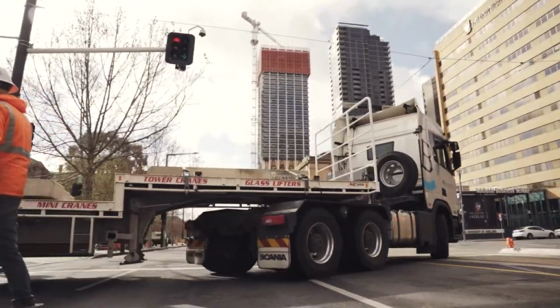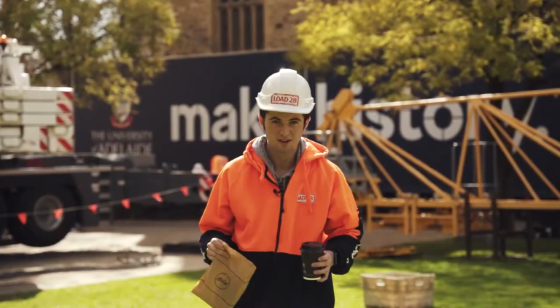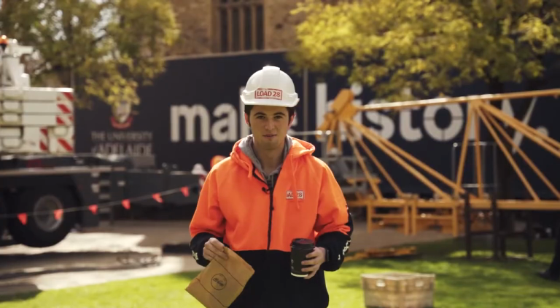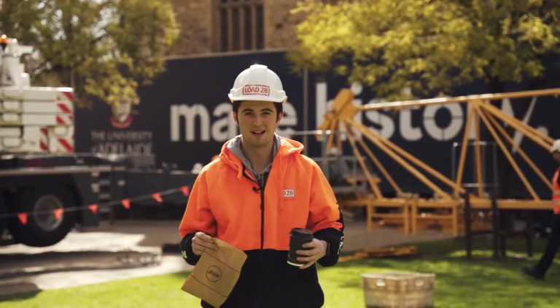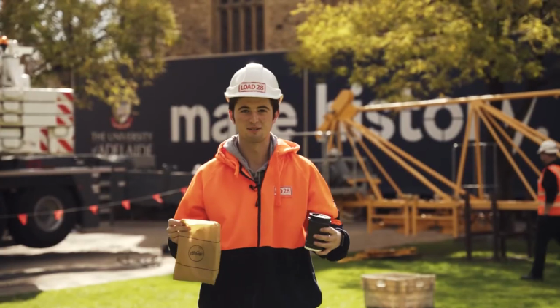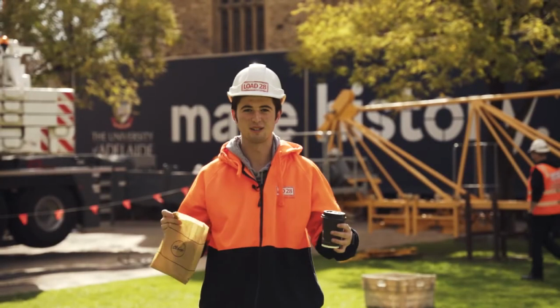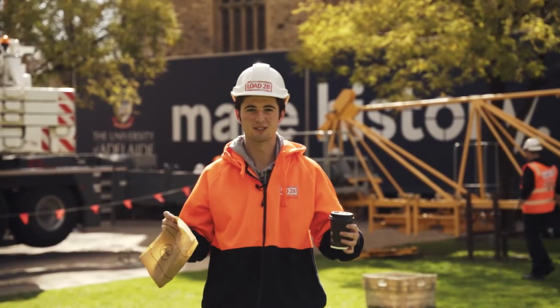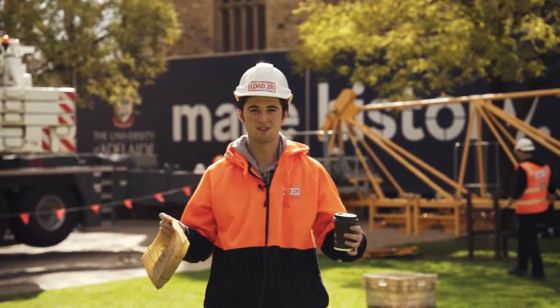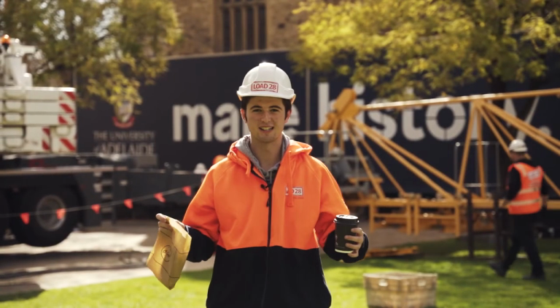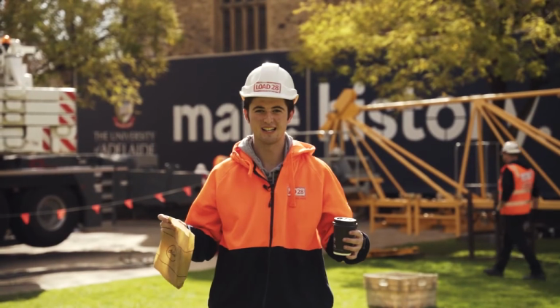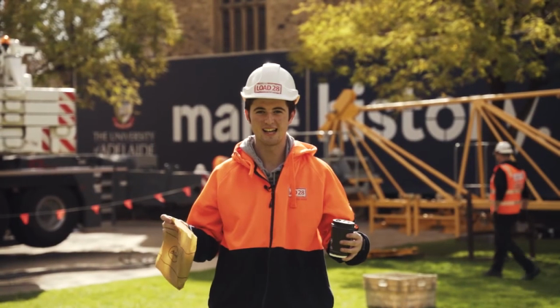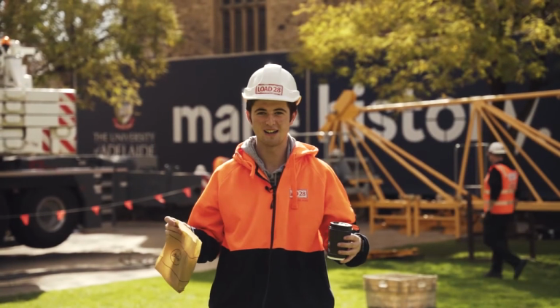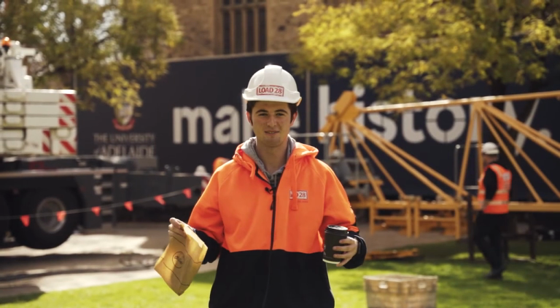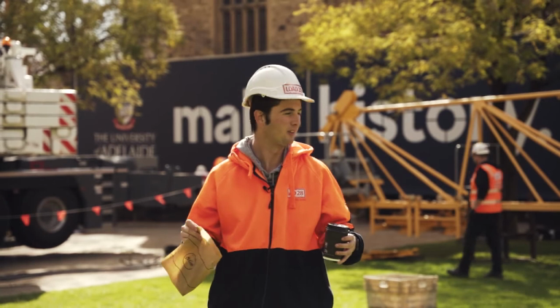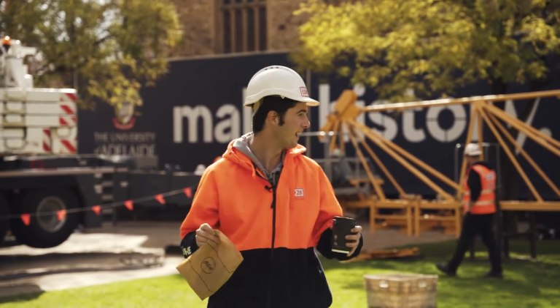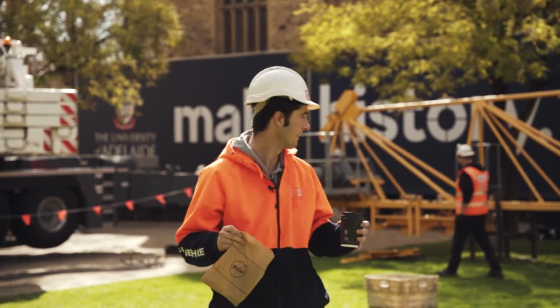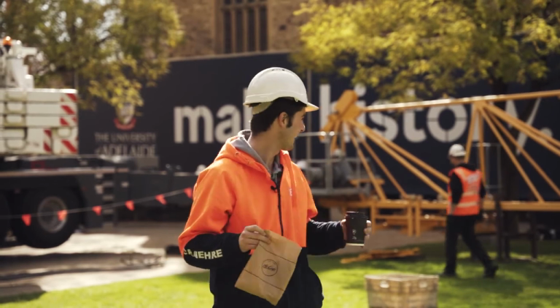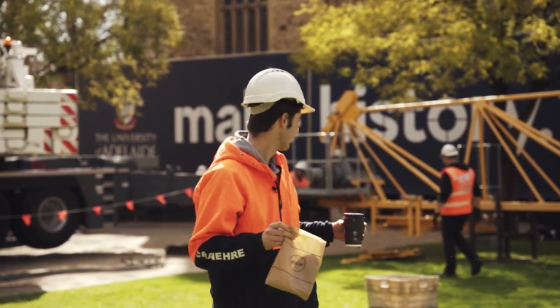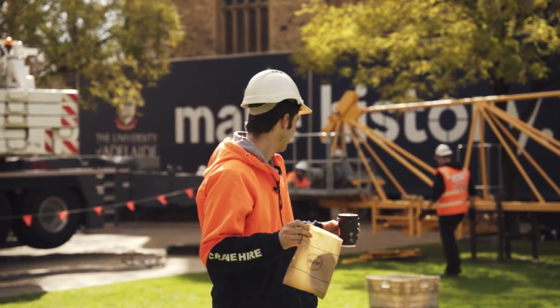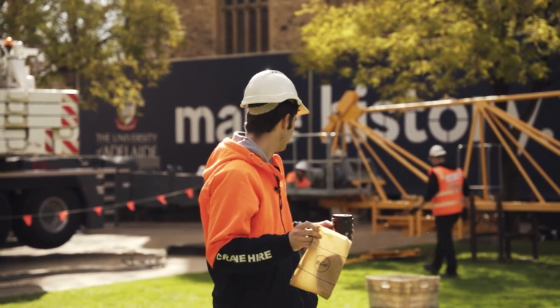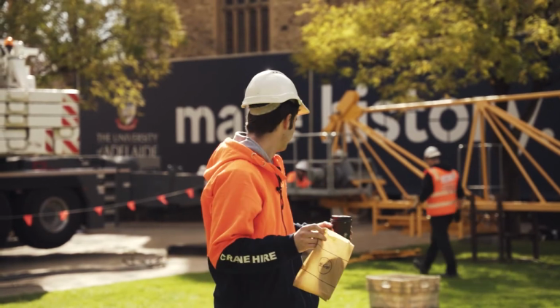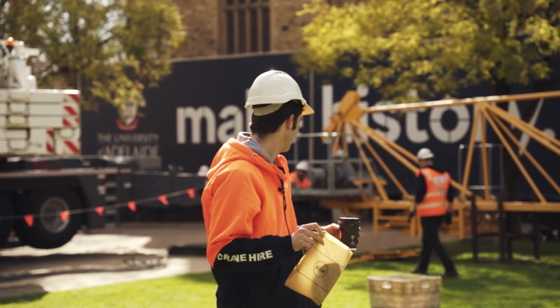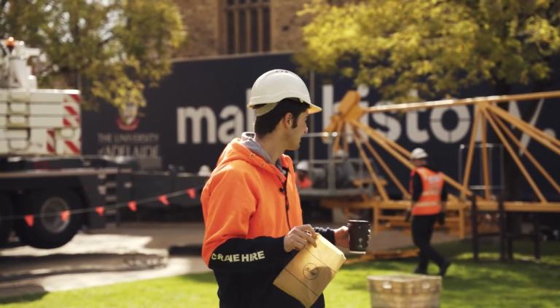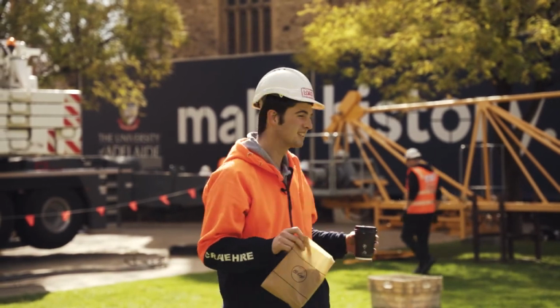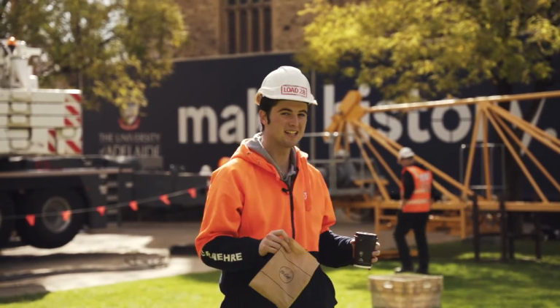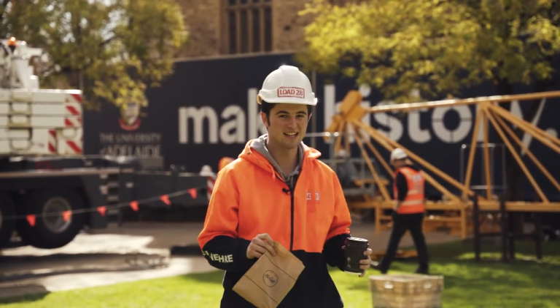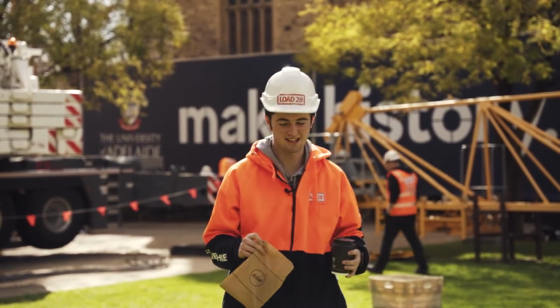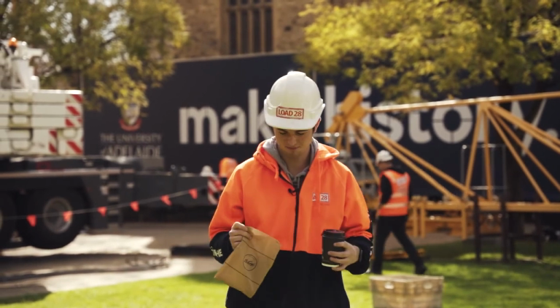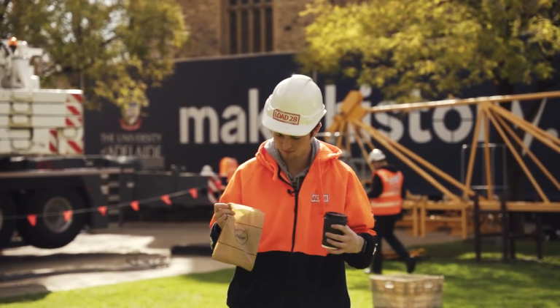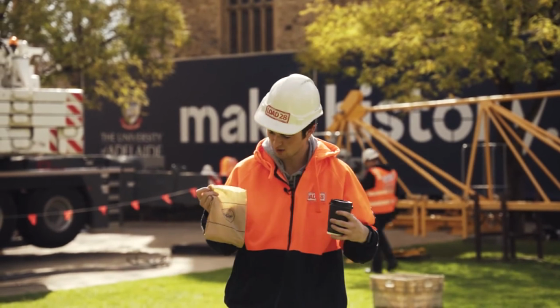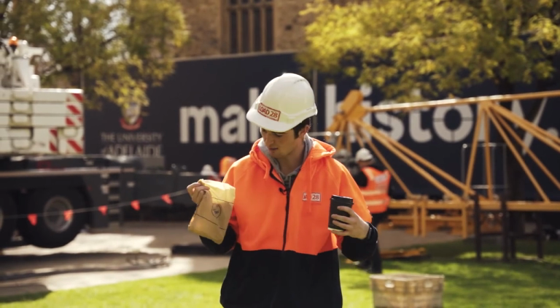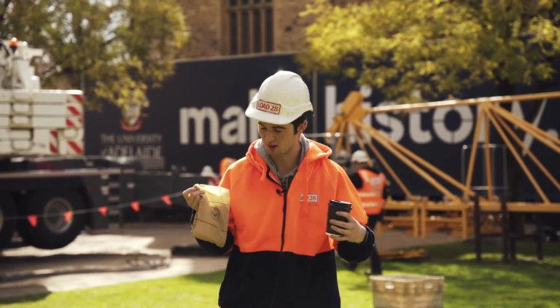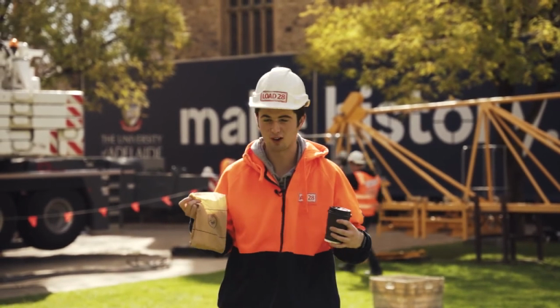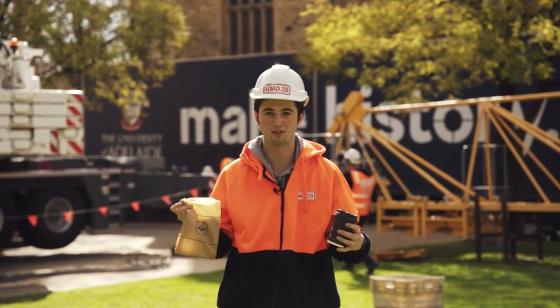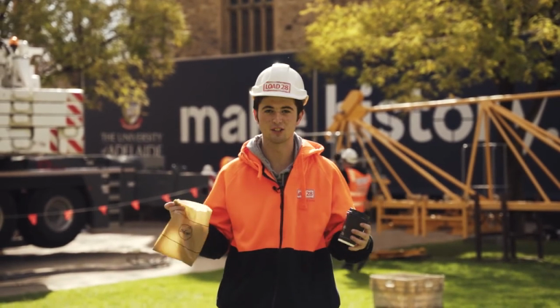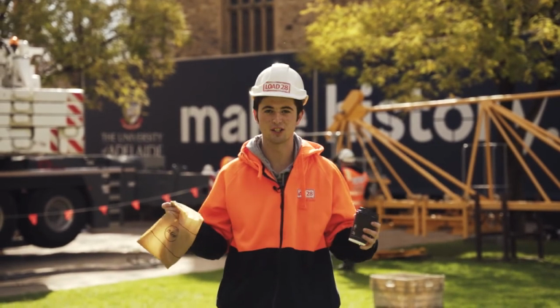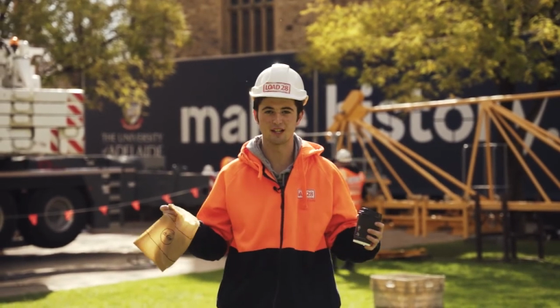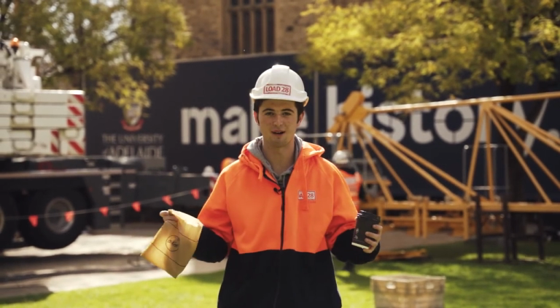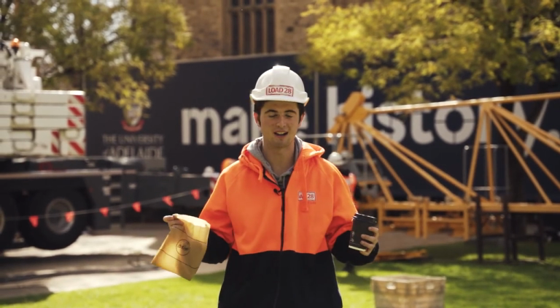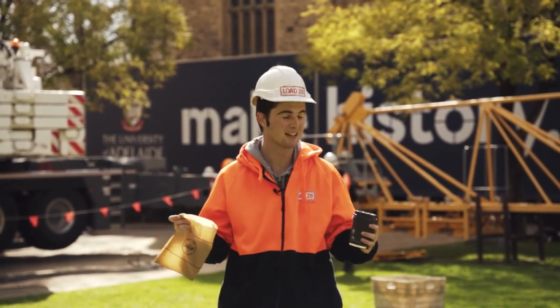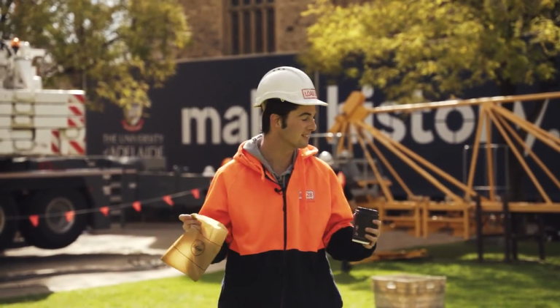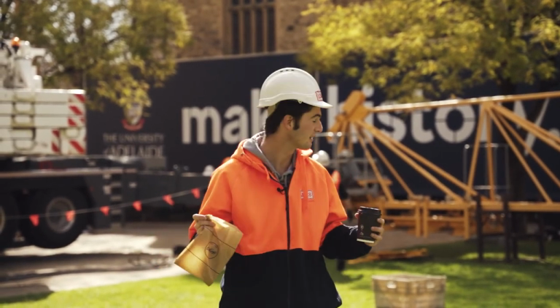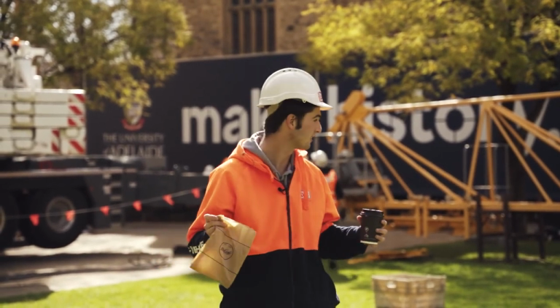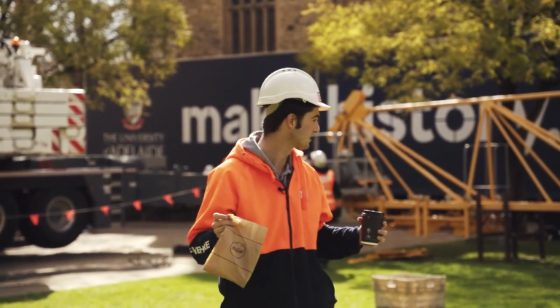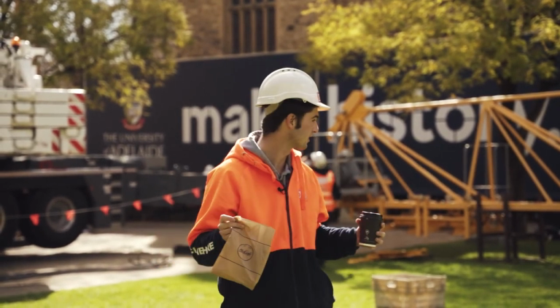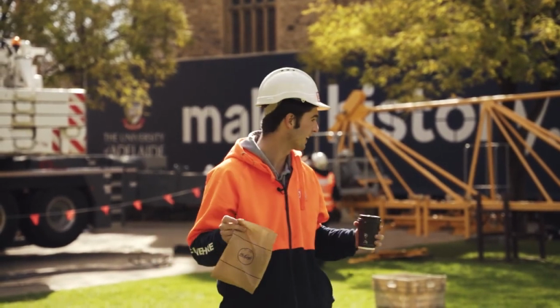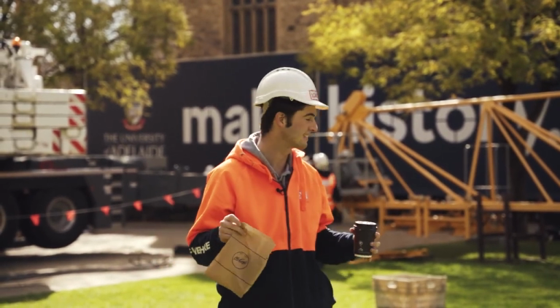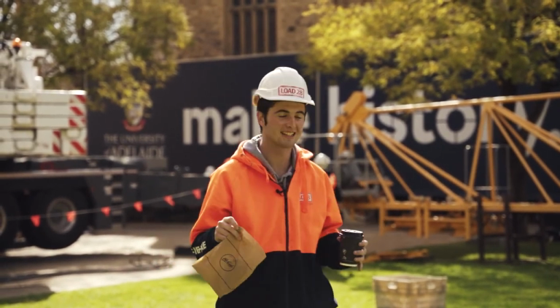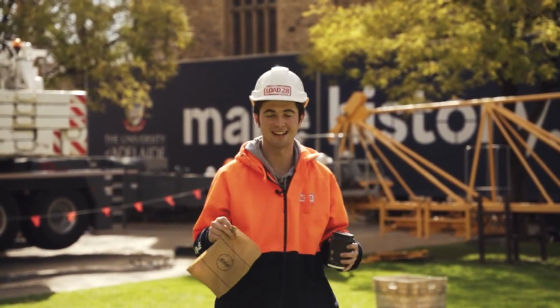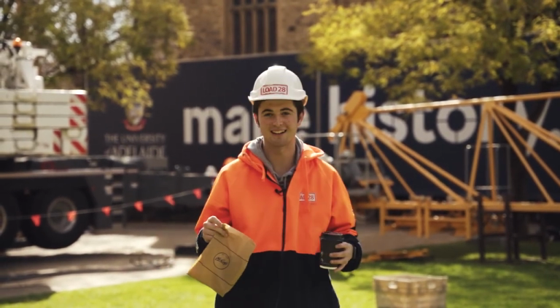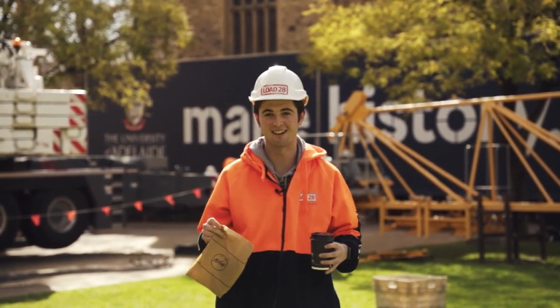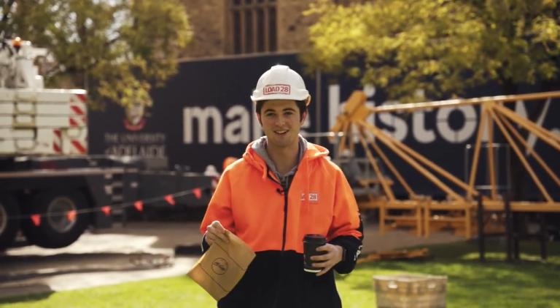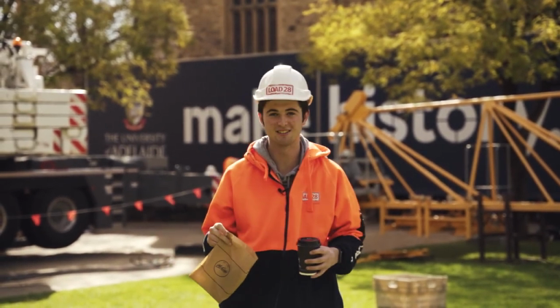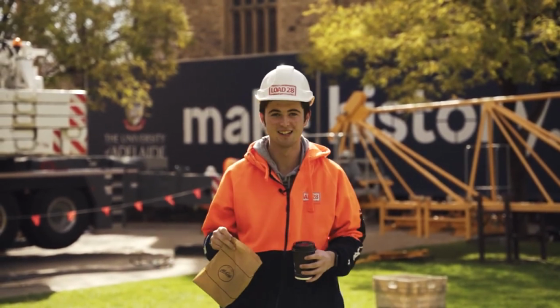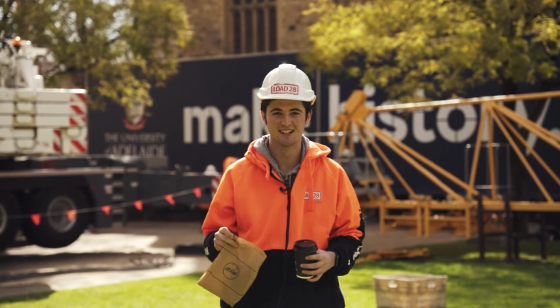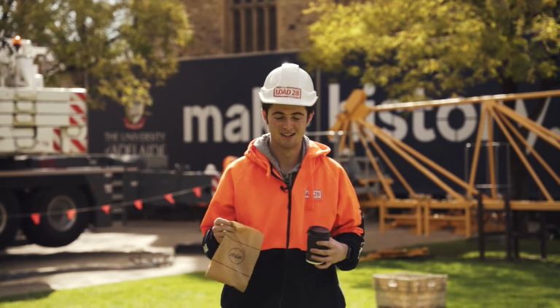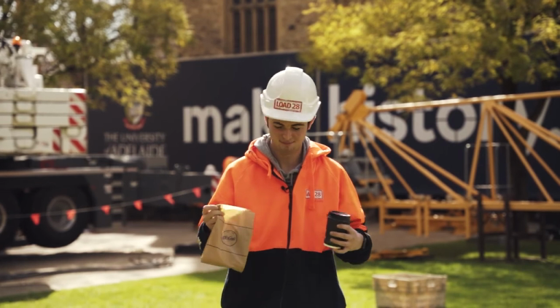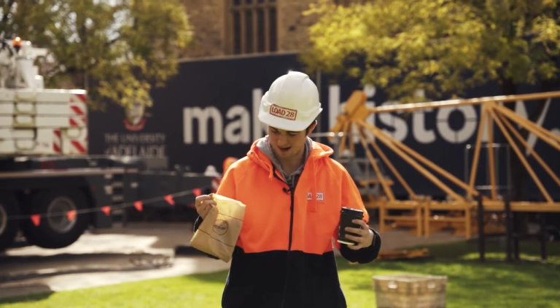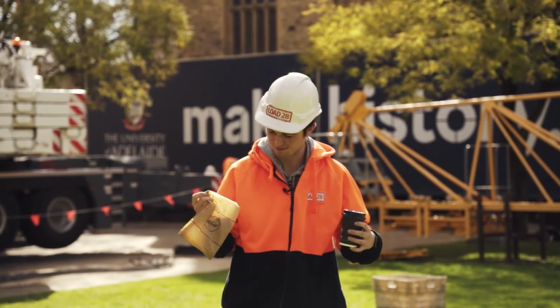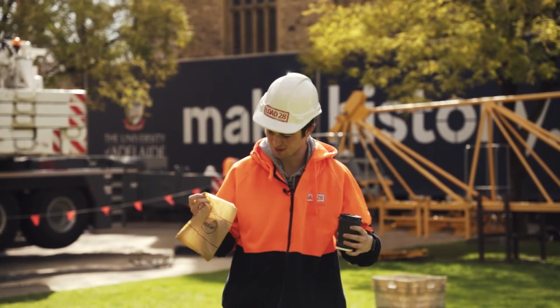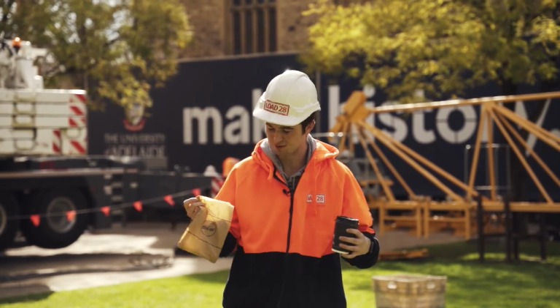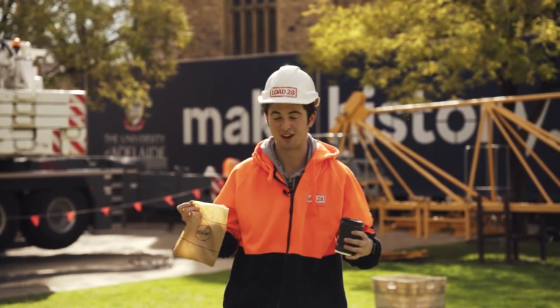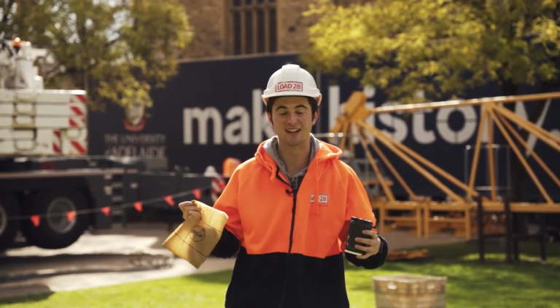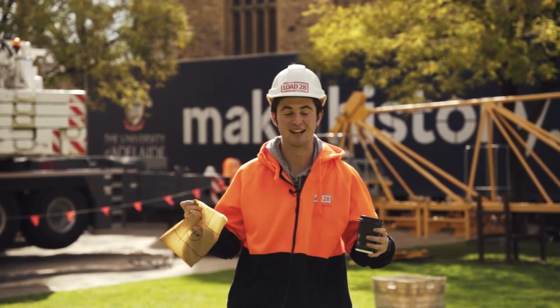My name's Mitchell Rigney, we're at Adelaide University here. I'm on coffee duty apparently because everyone's too lazy to get their own — but good fun here.